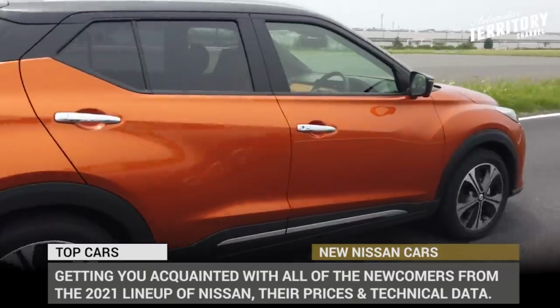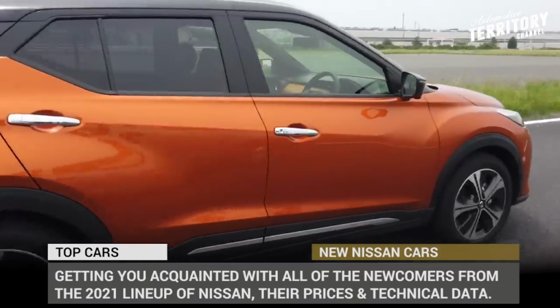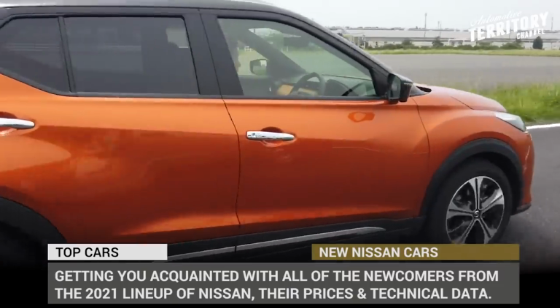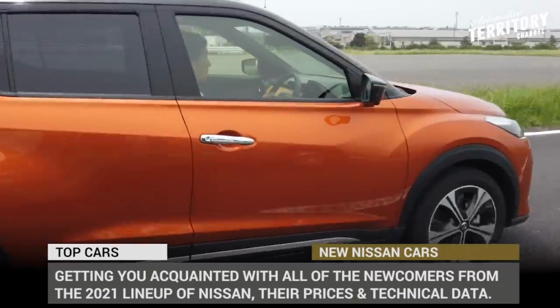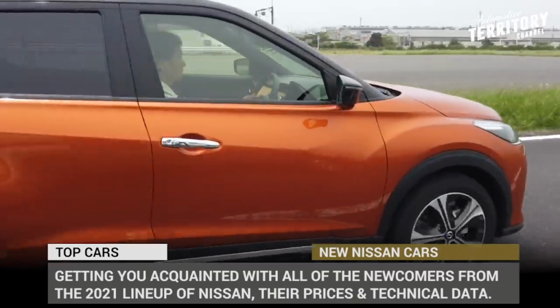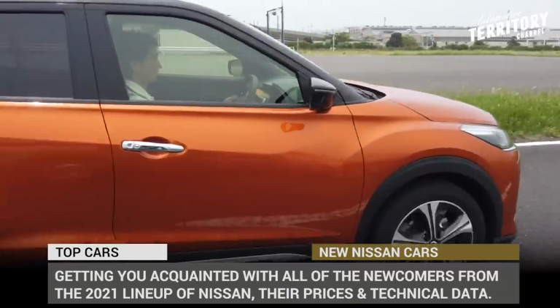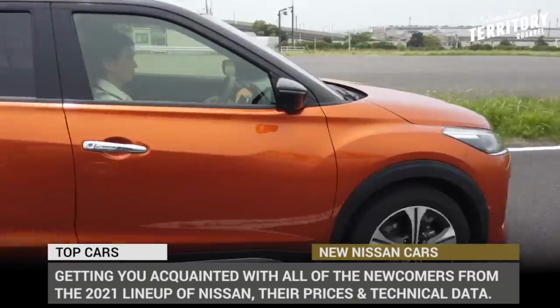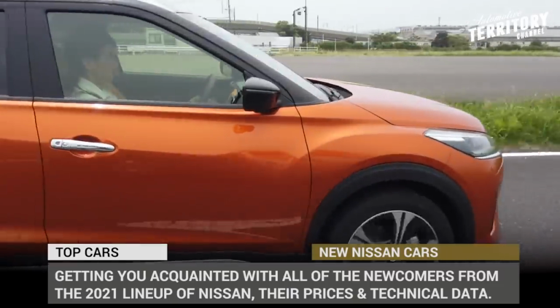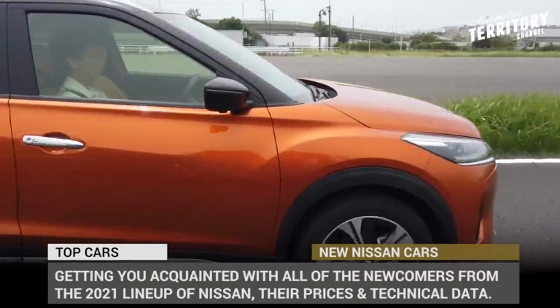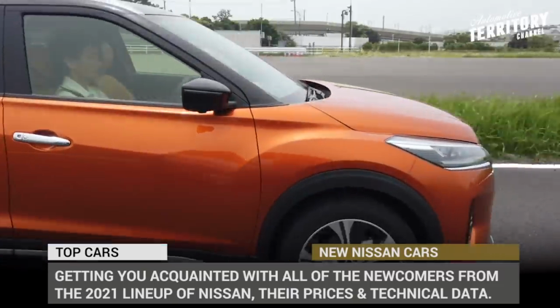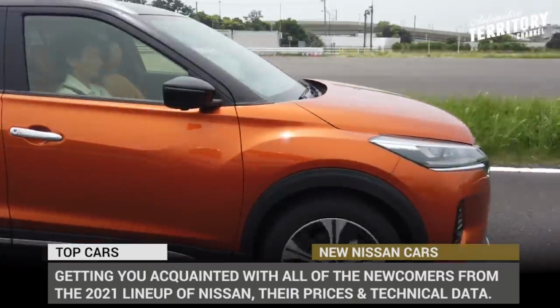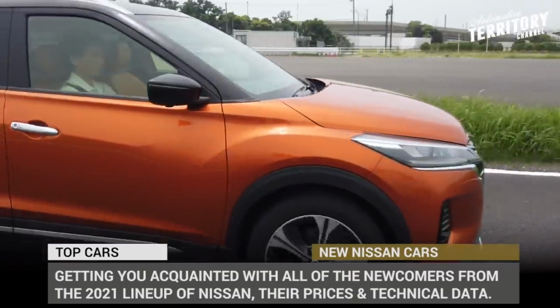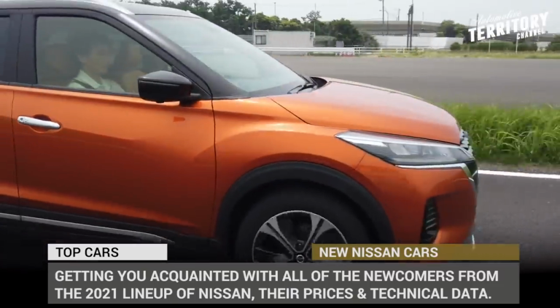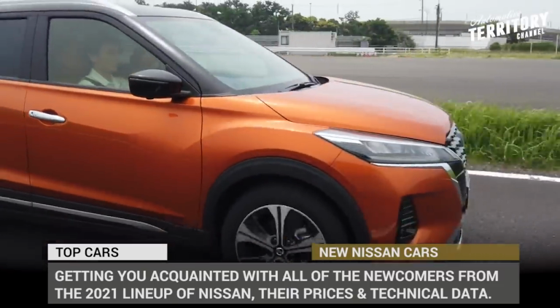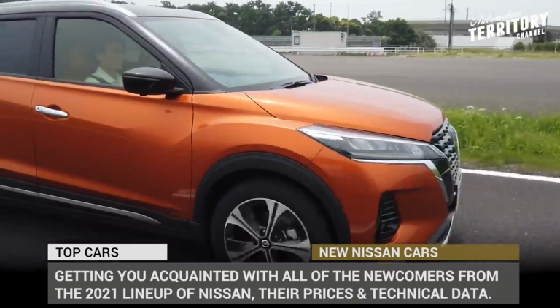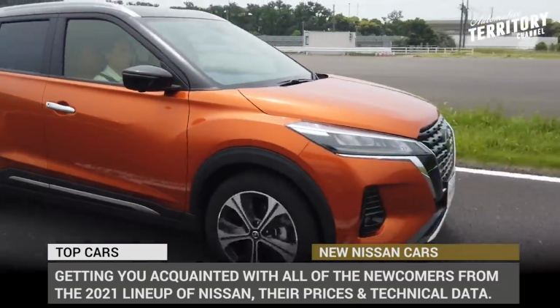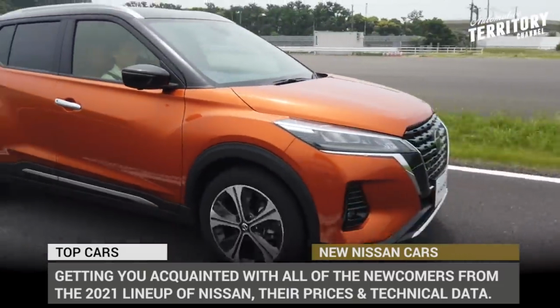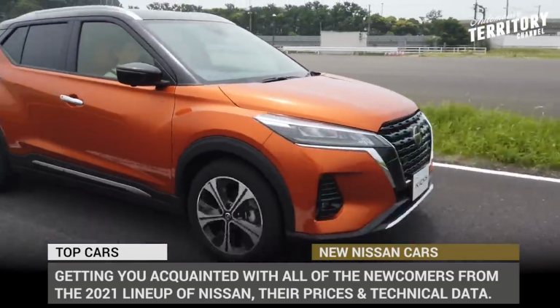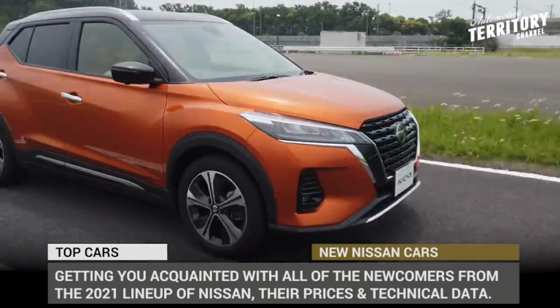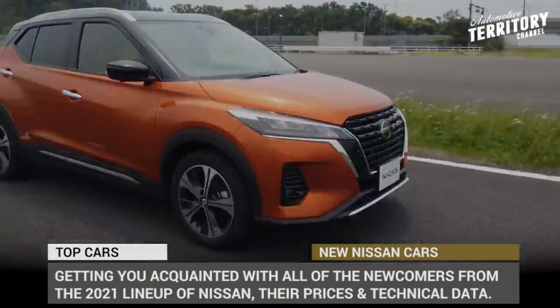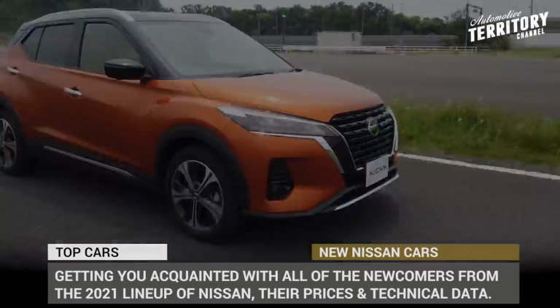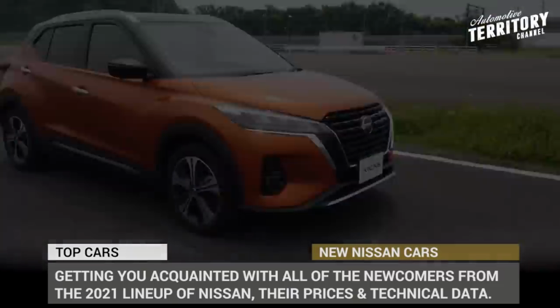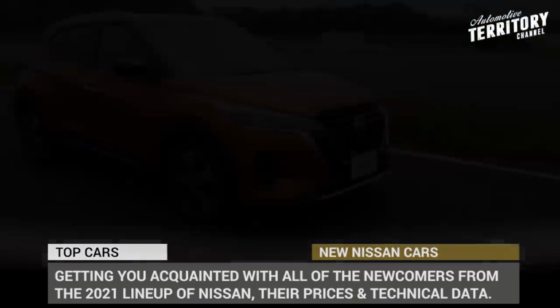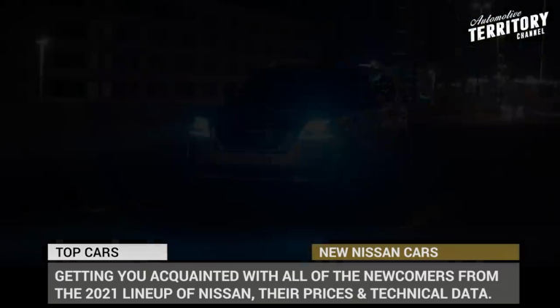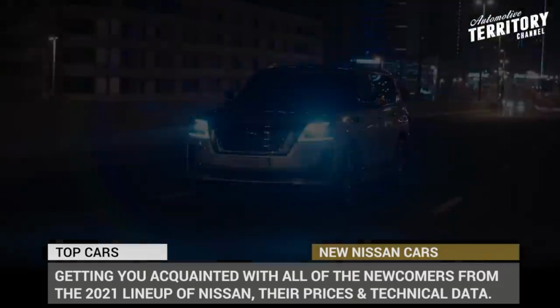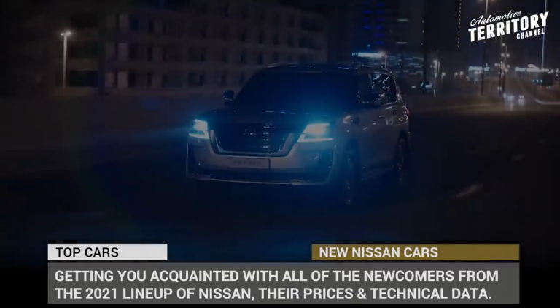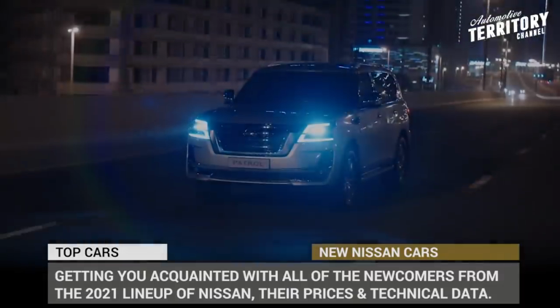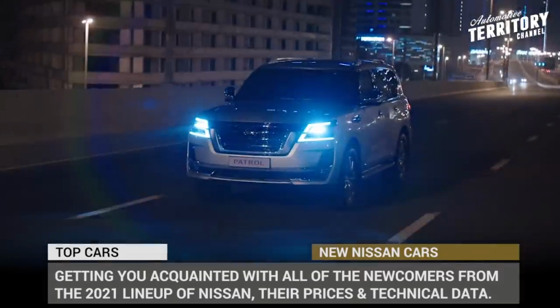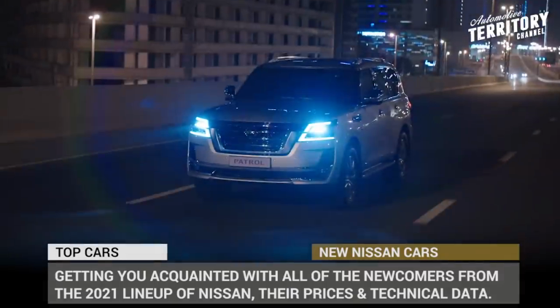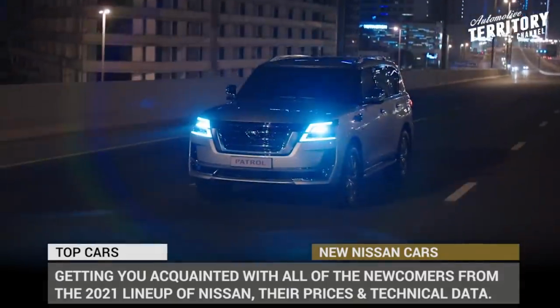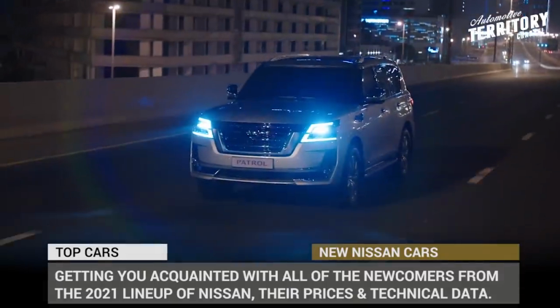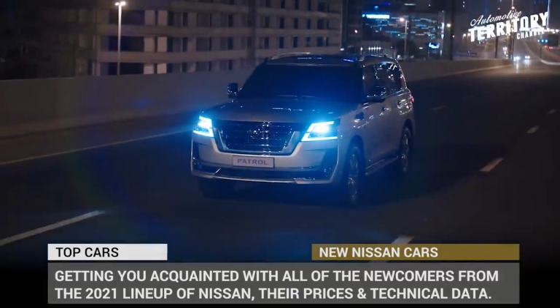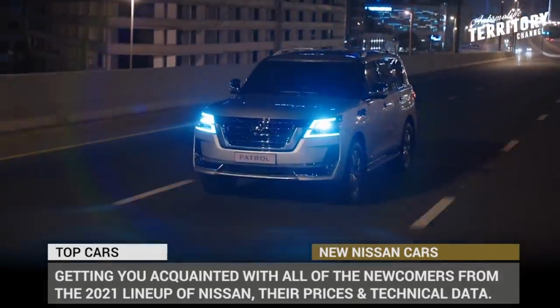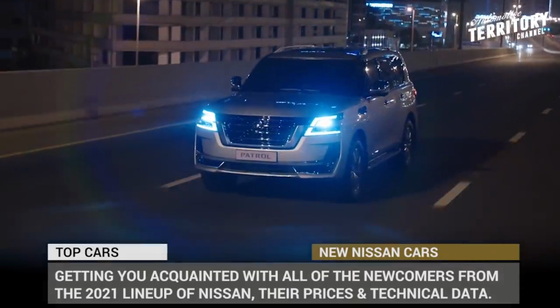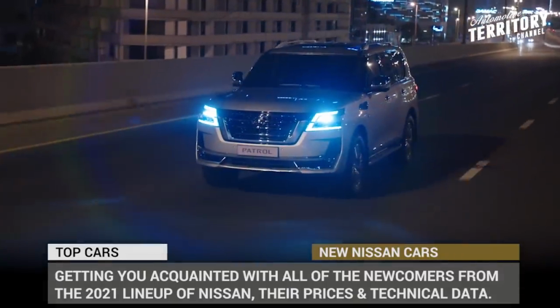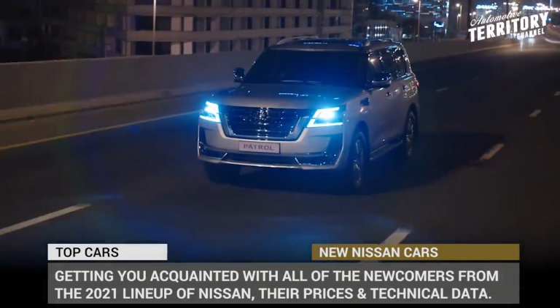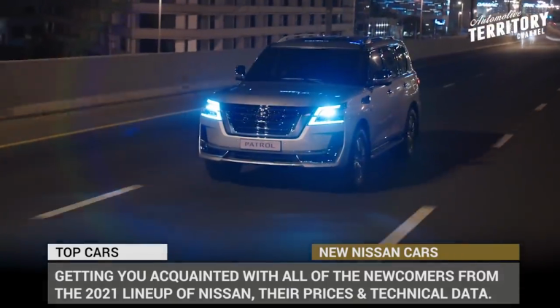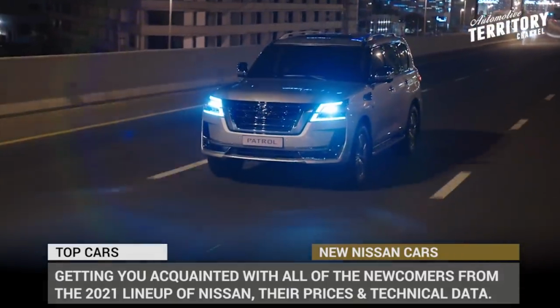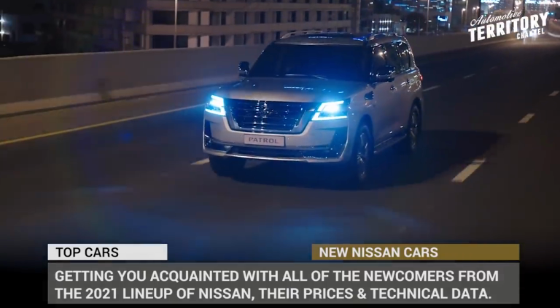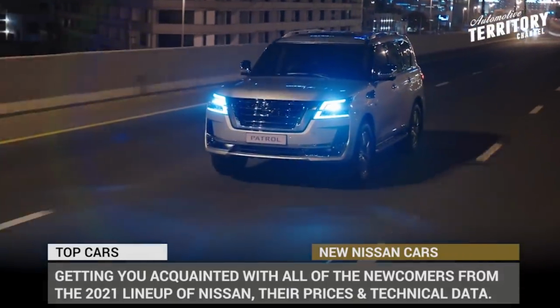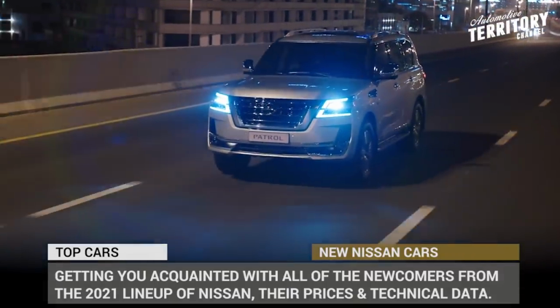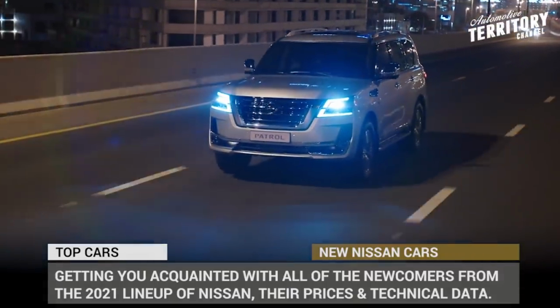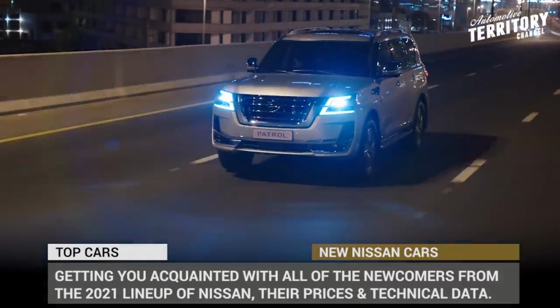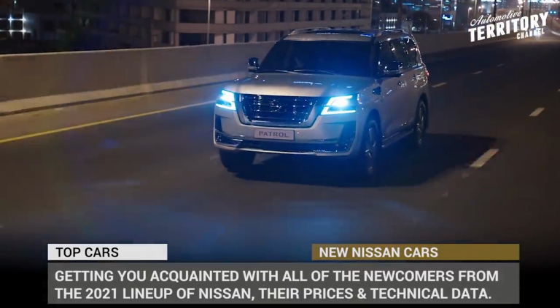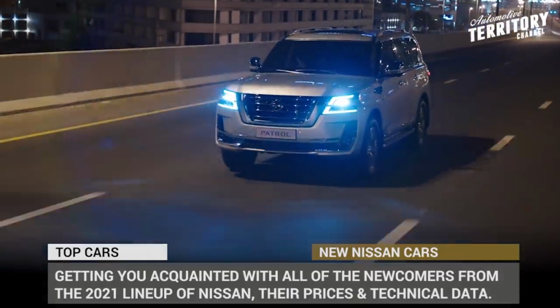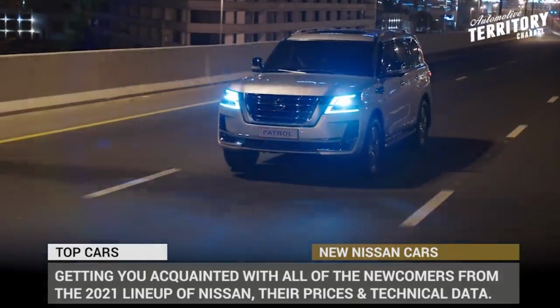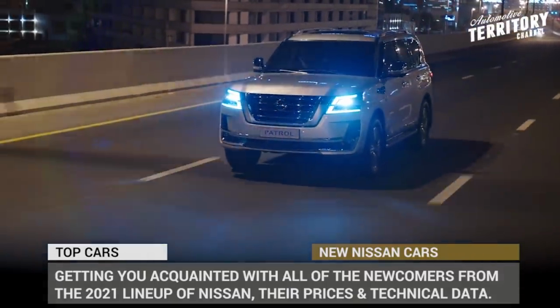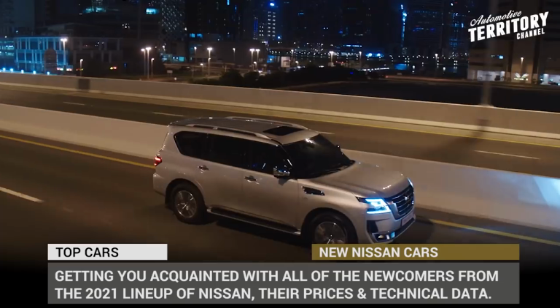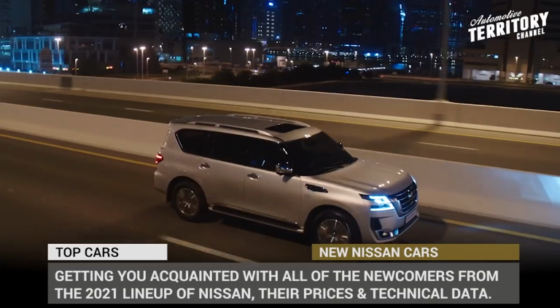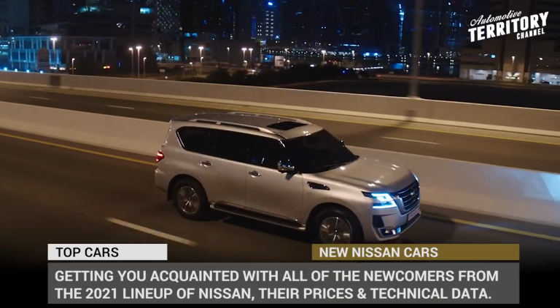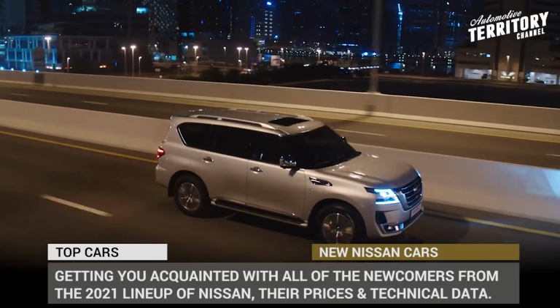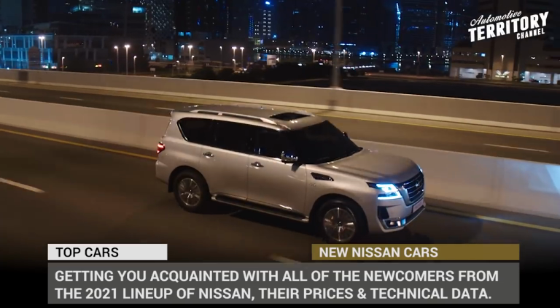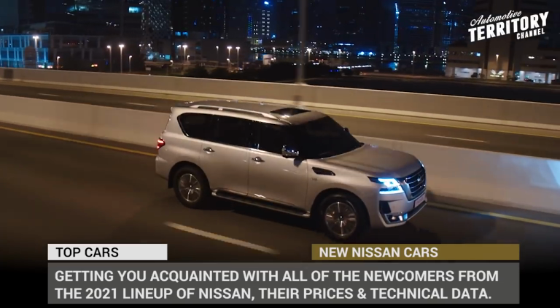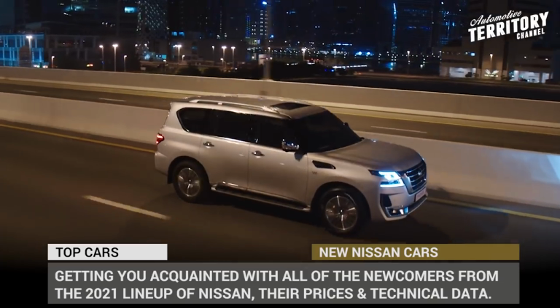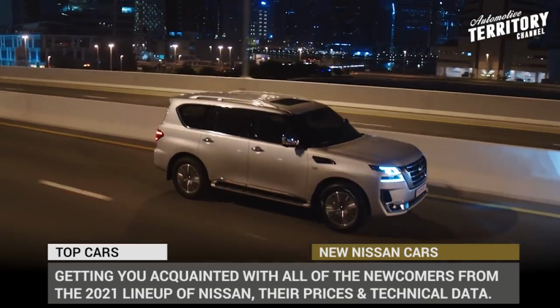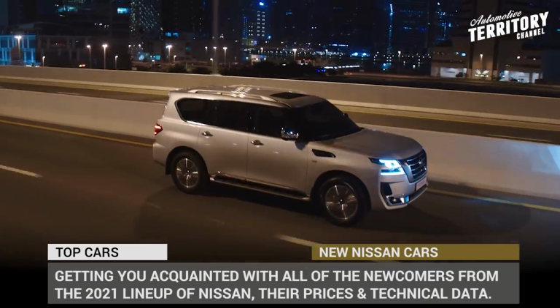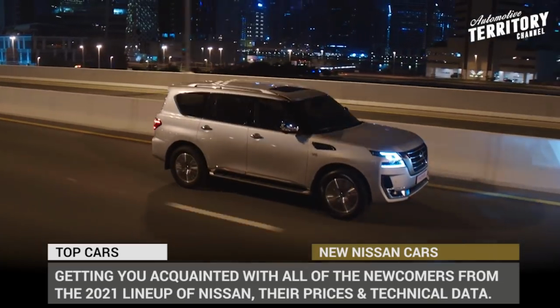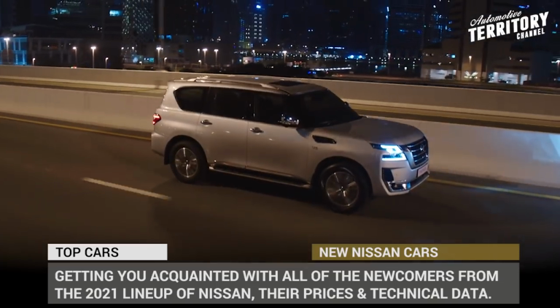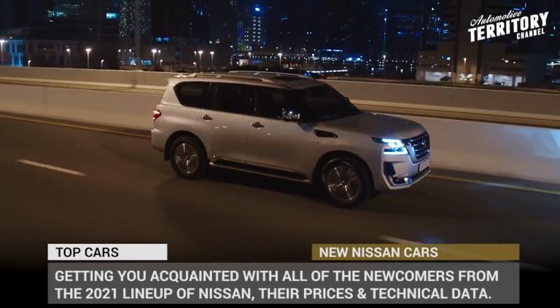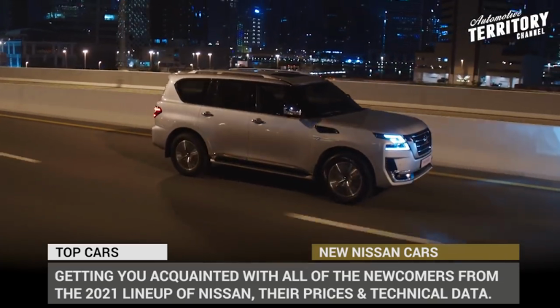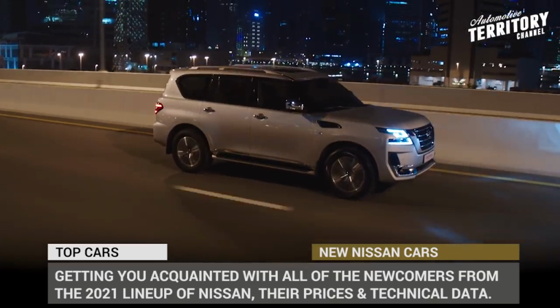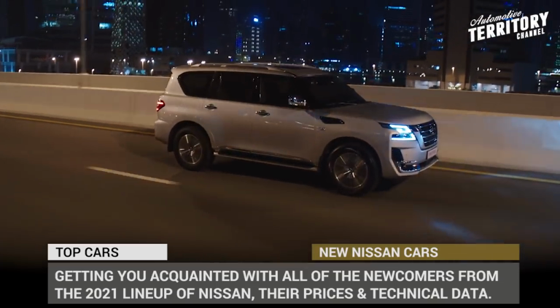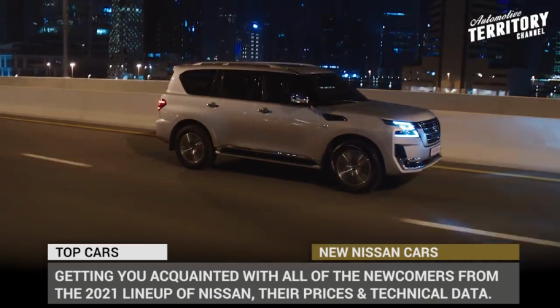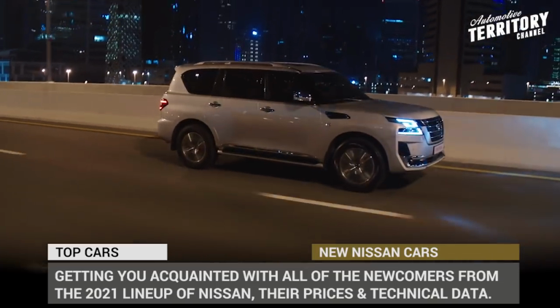Subscribe to Automotive Territory Daily News and let's dive into the 2021 Nissan lineup. We start the engines now!